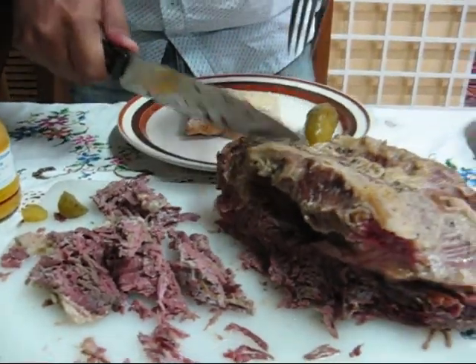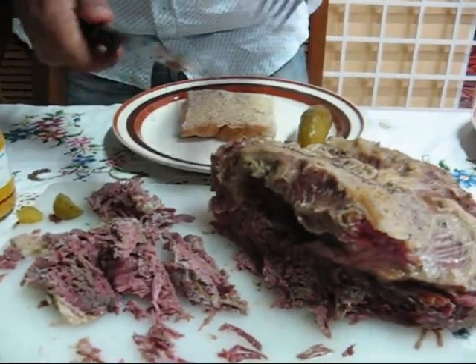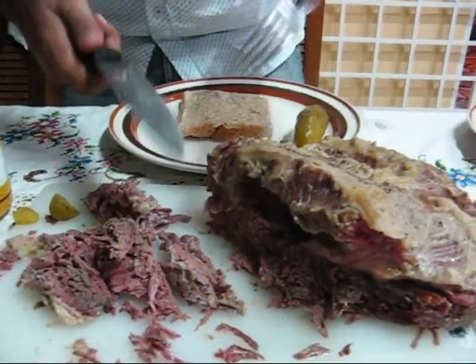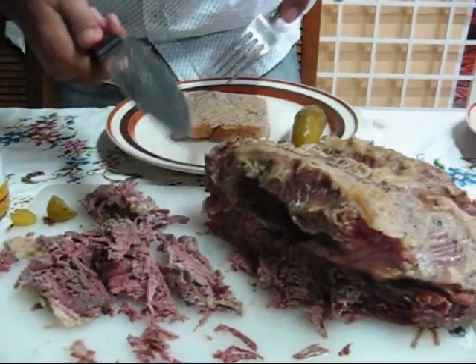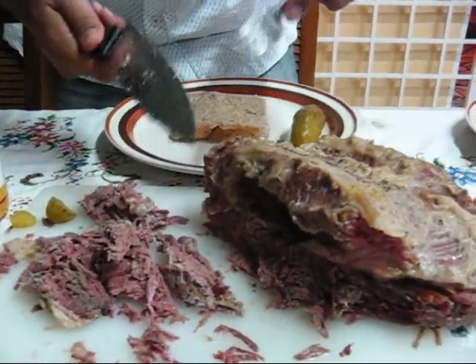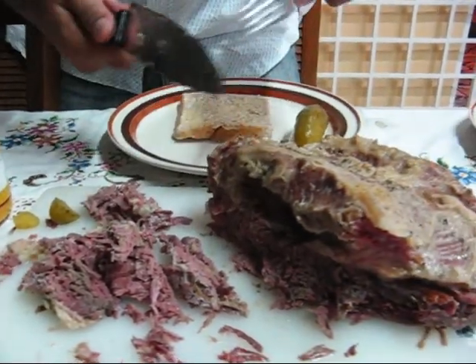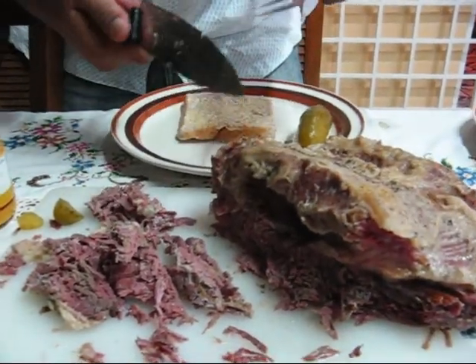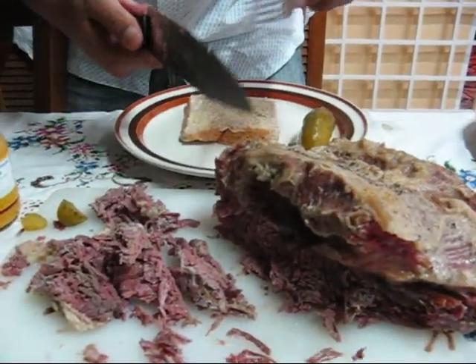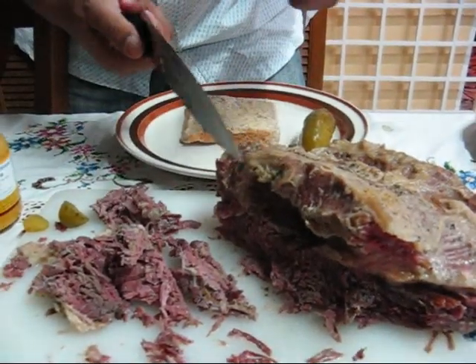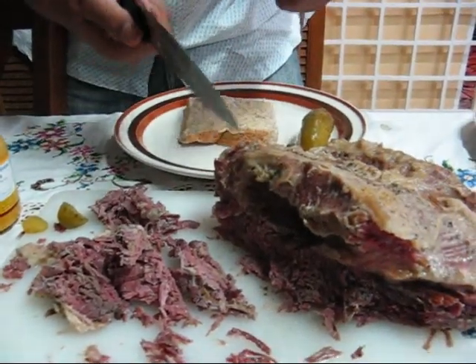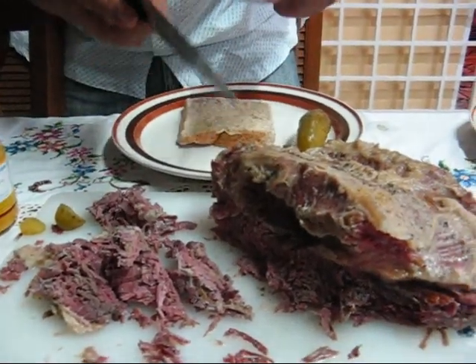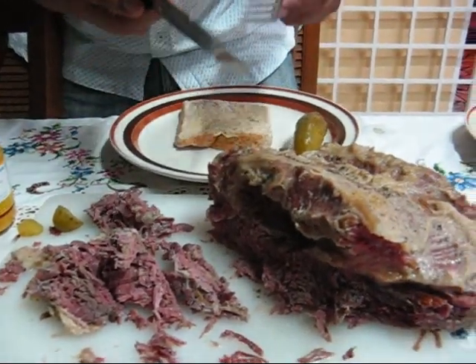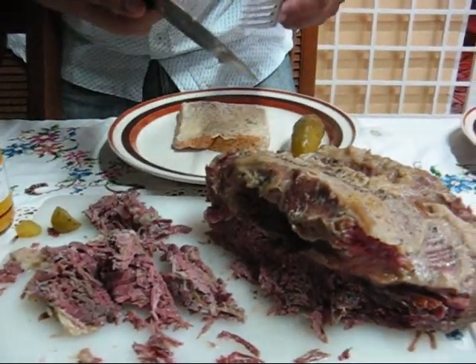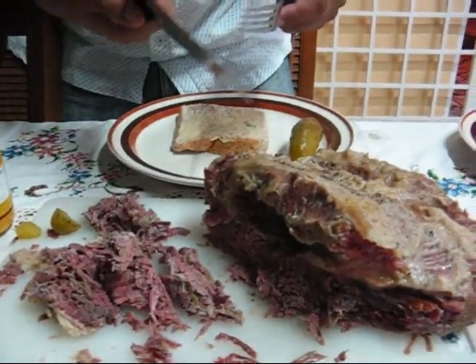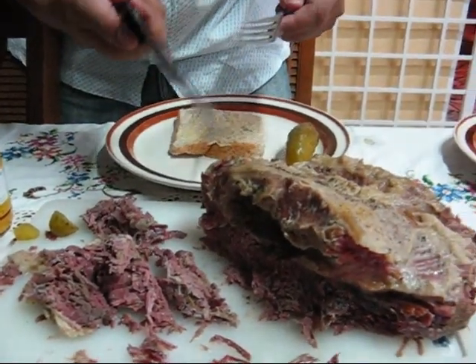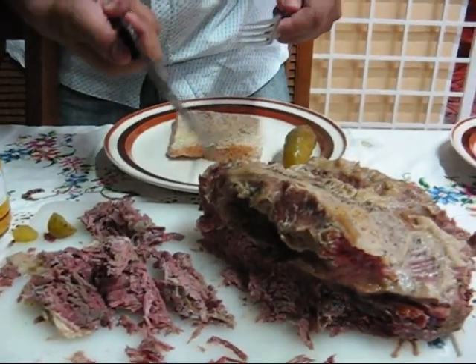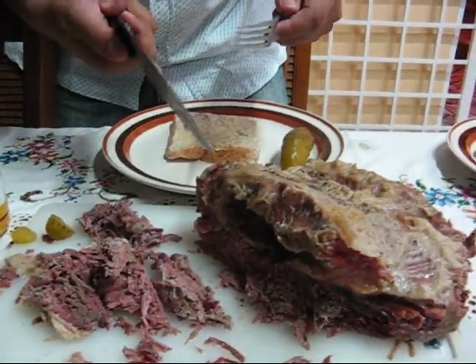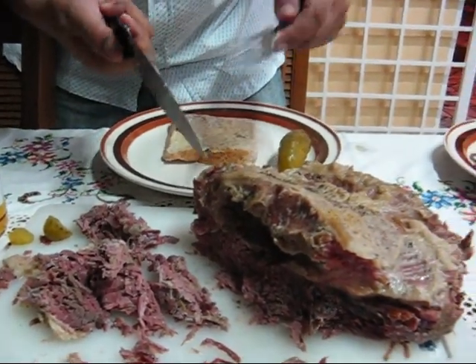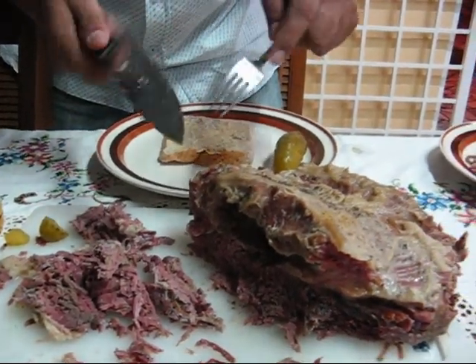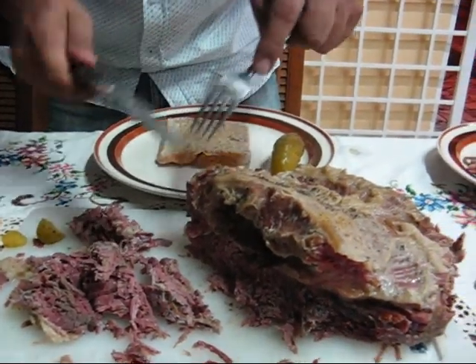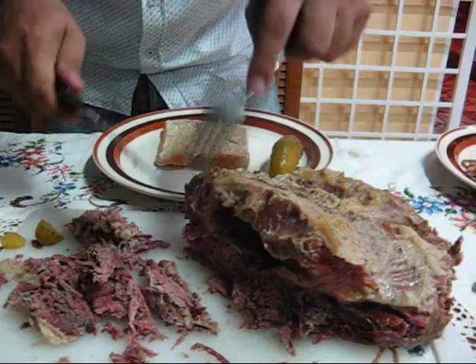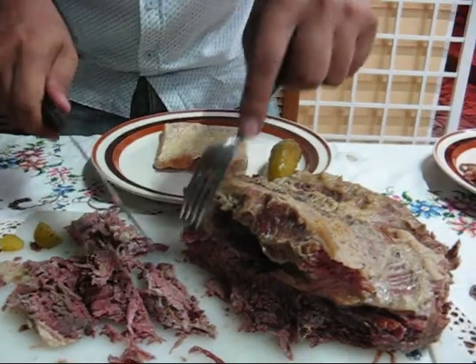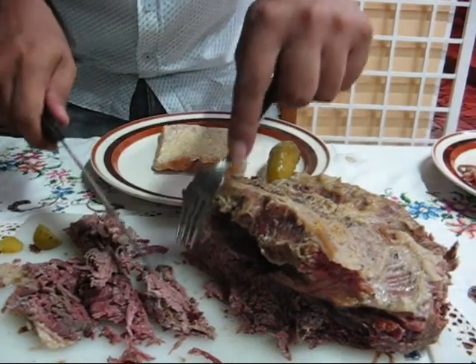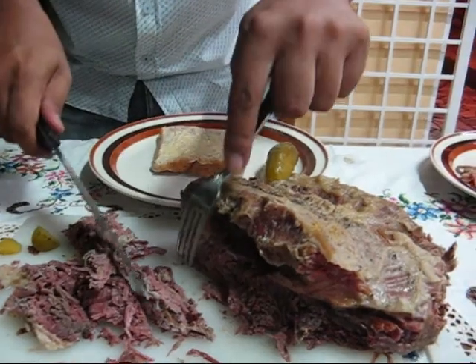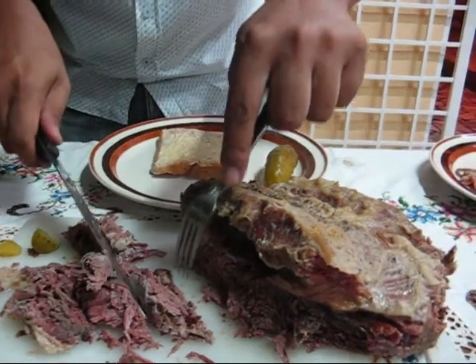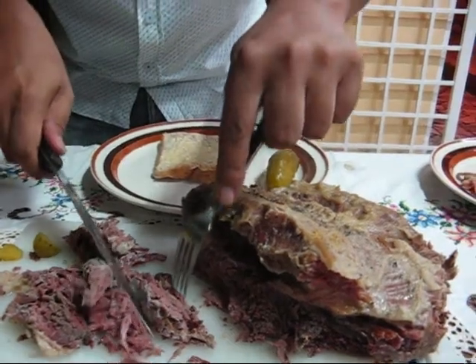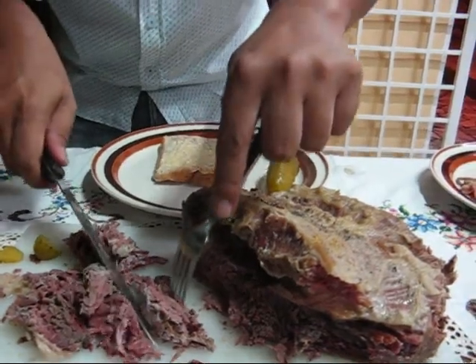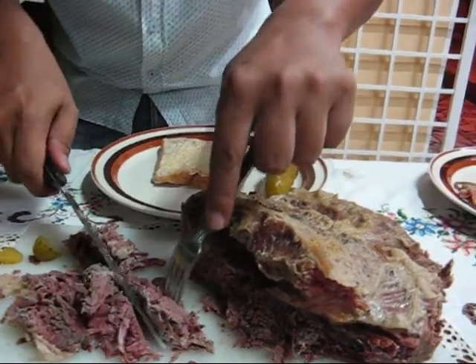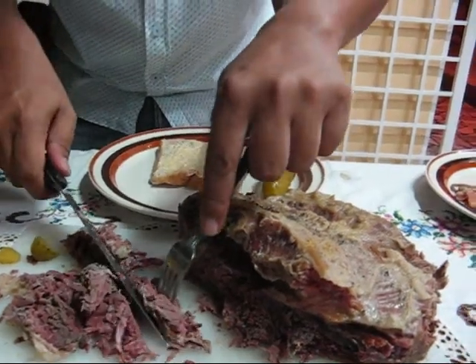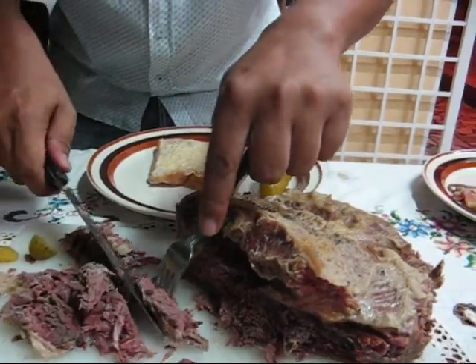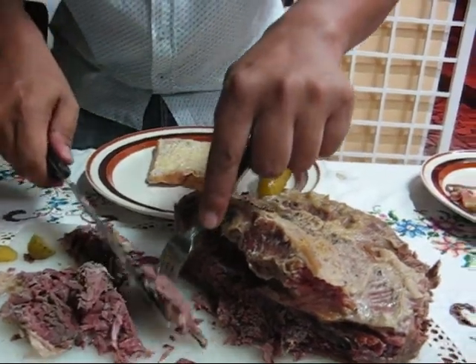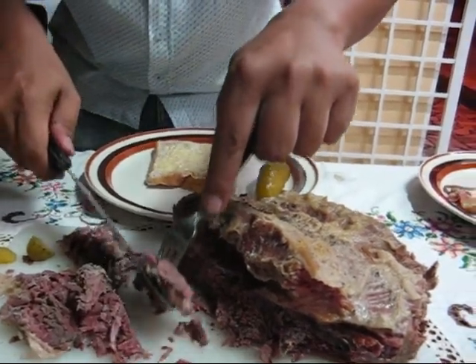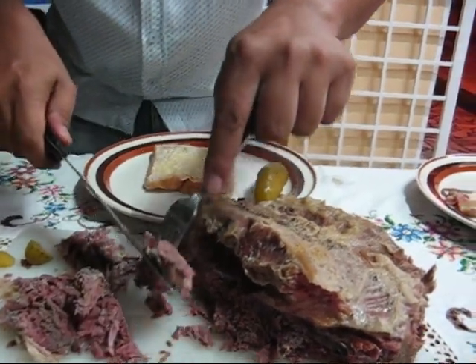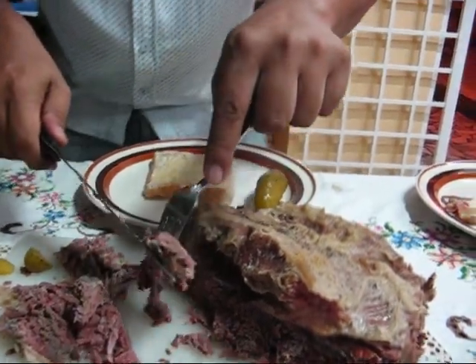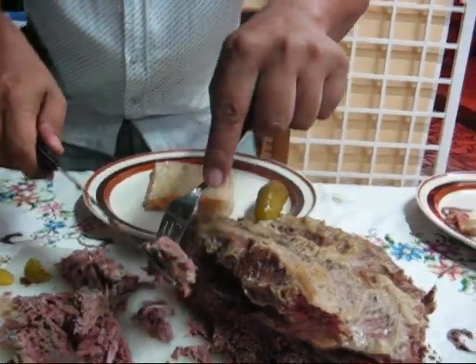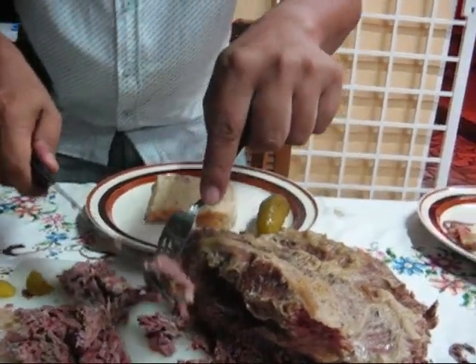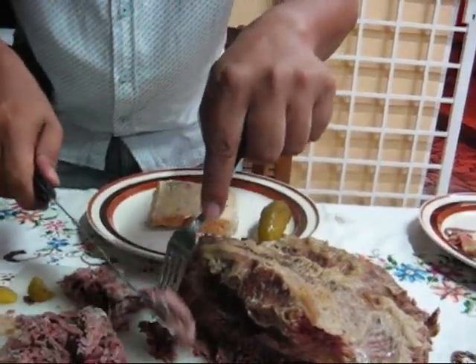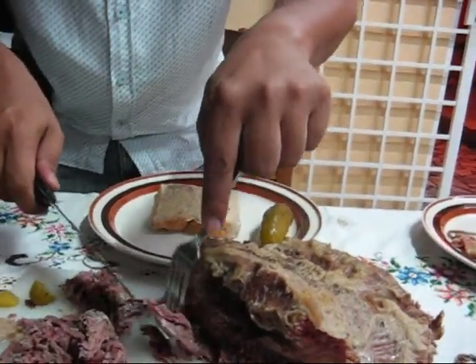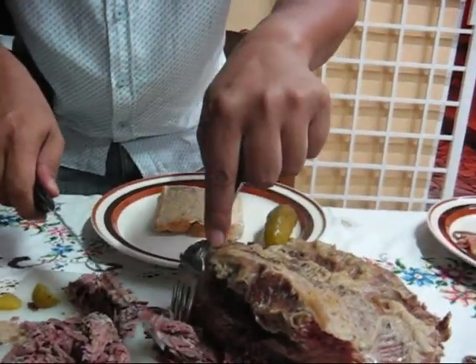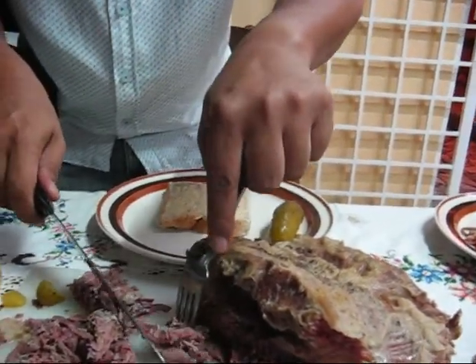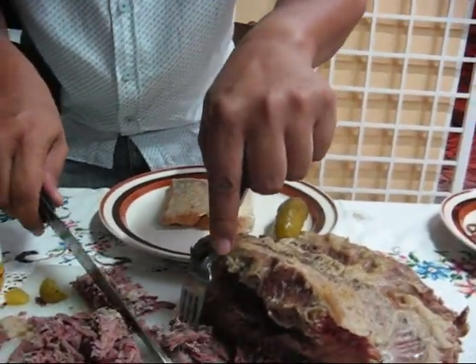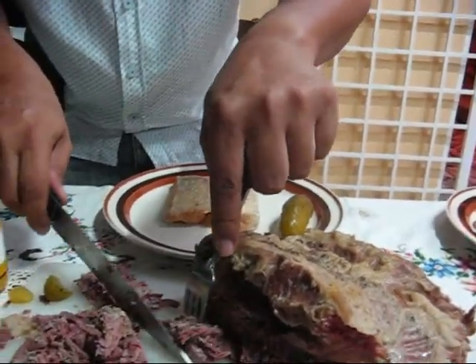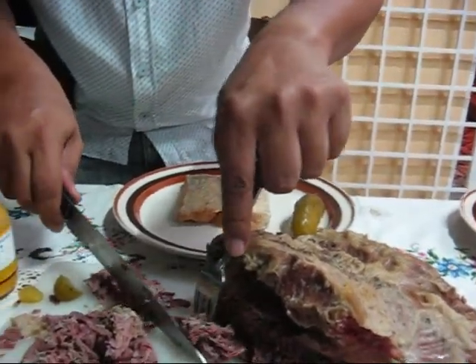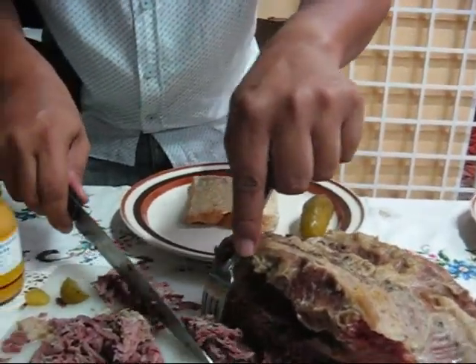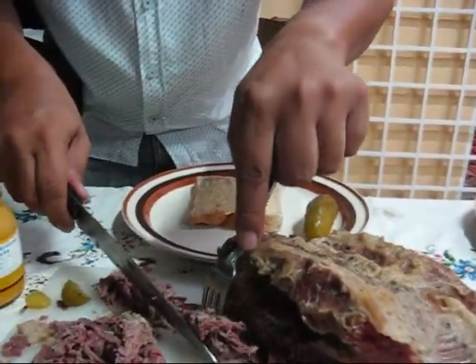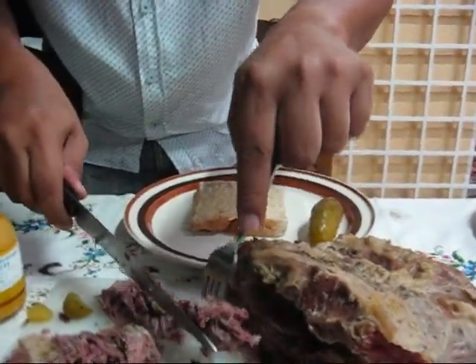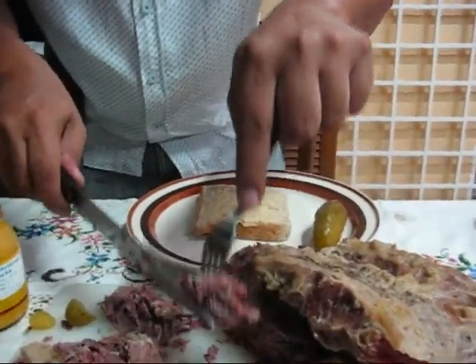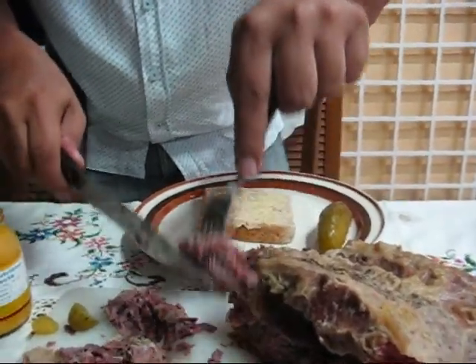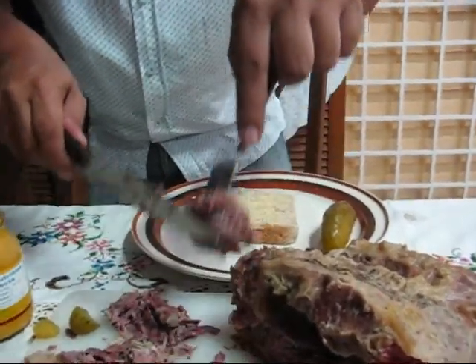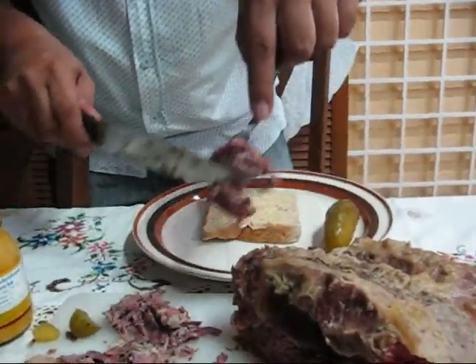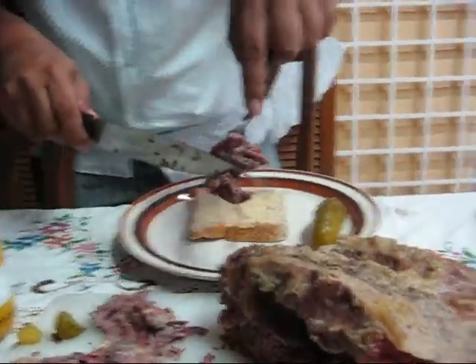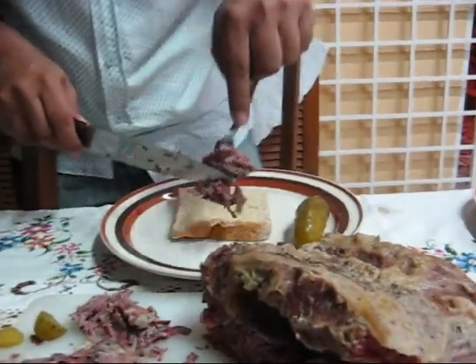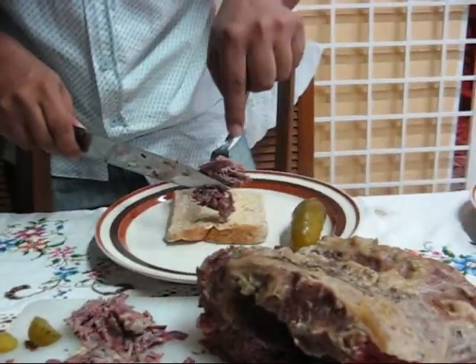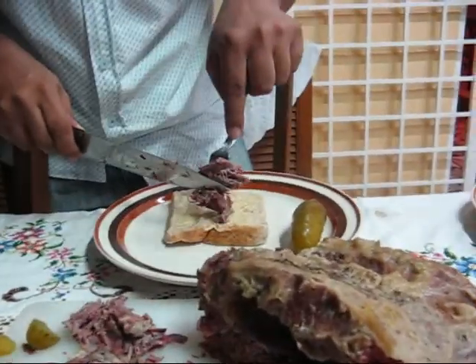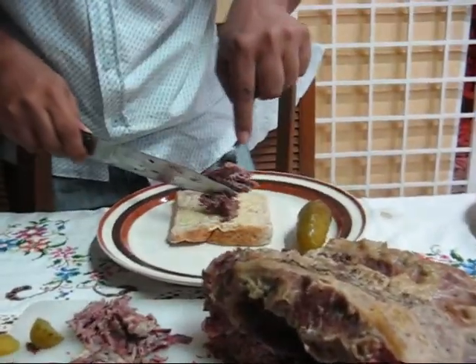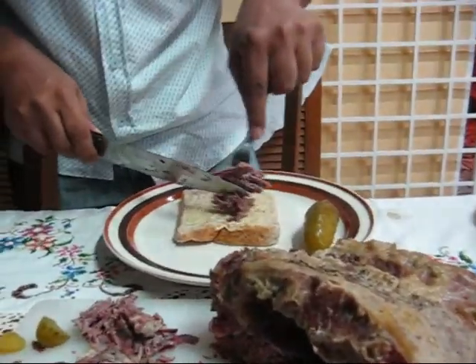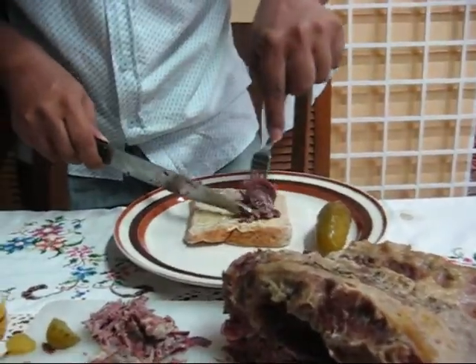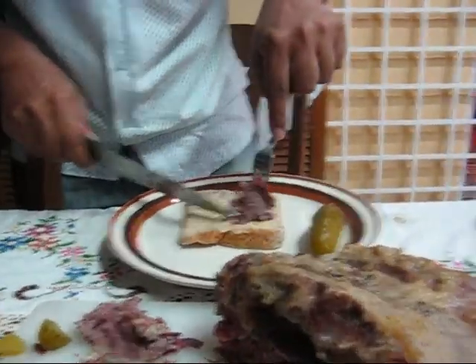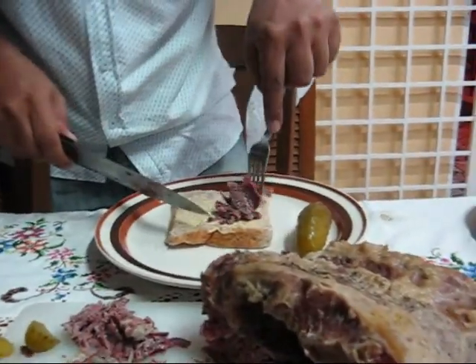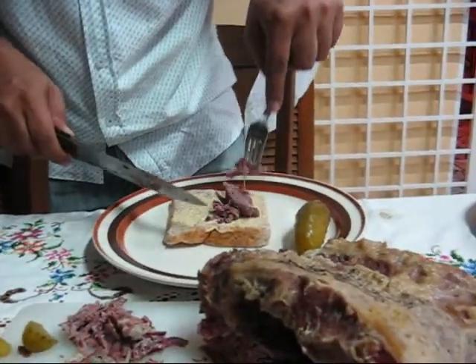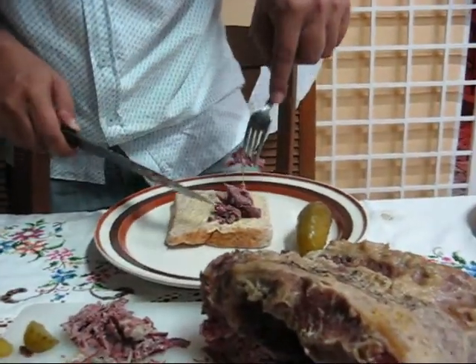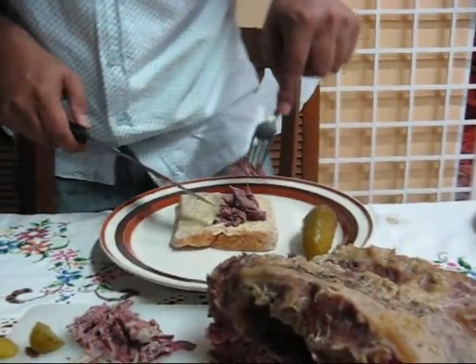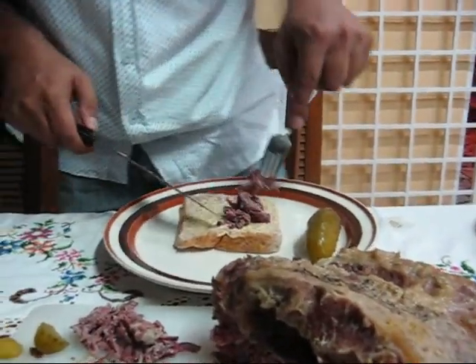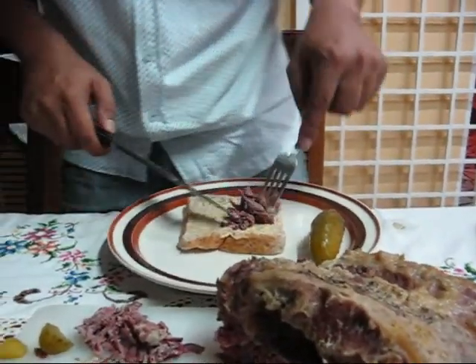This knife is not very sharp, but you don't need a sharp knife for a meat that is so tender.